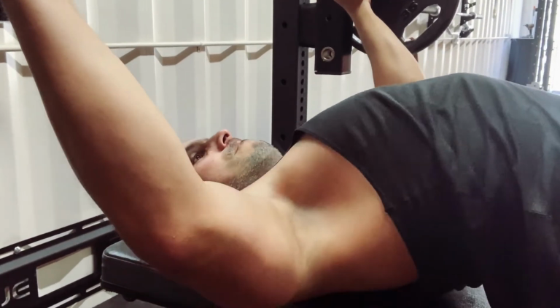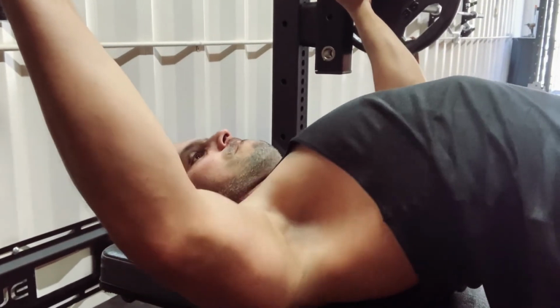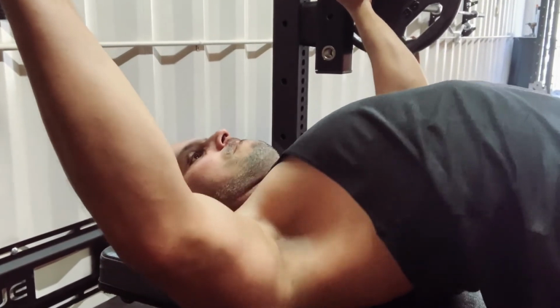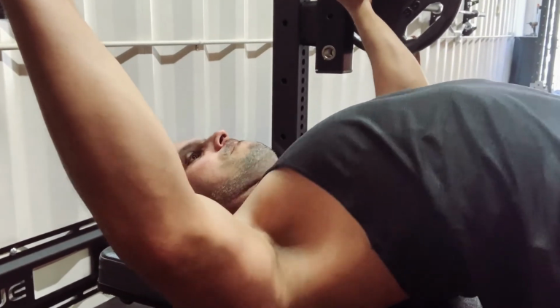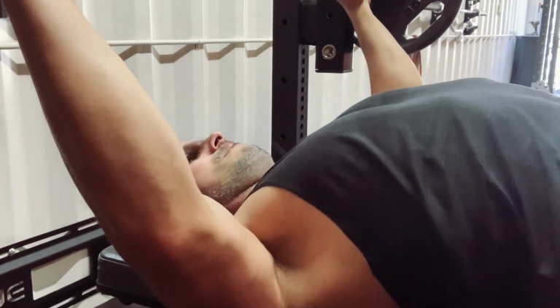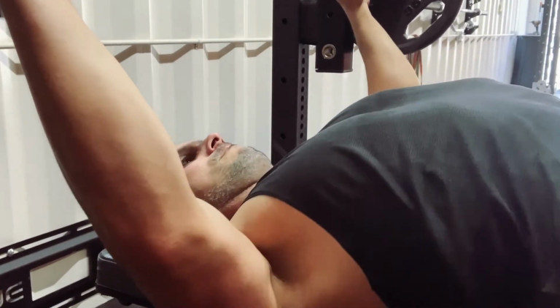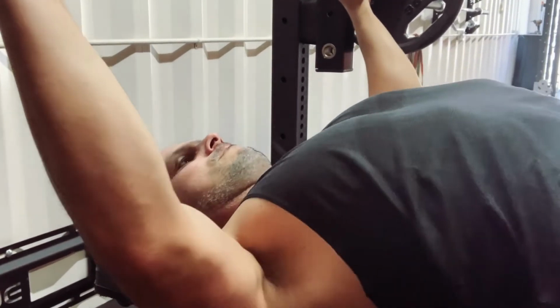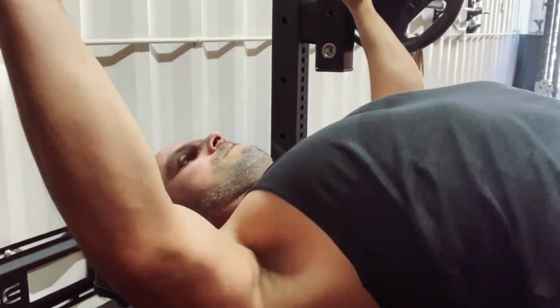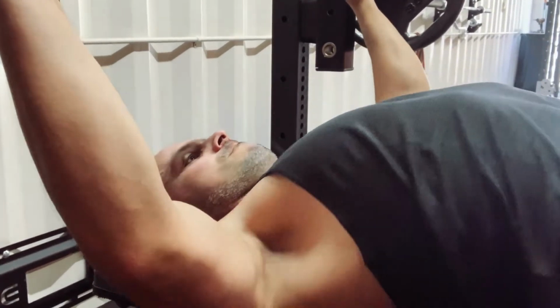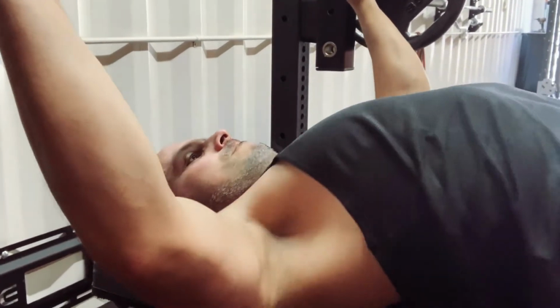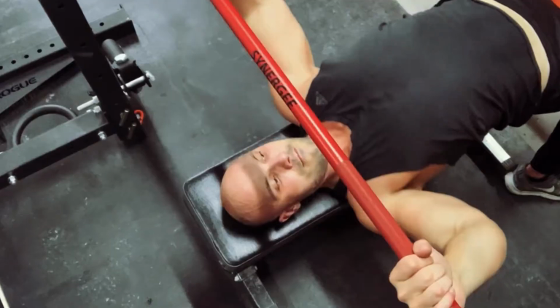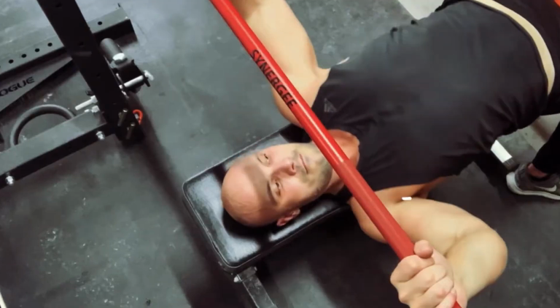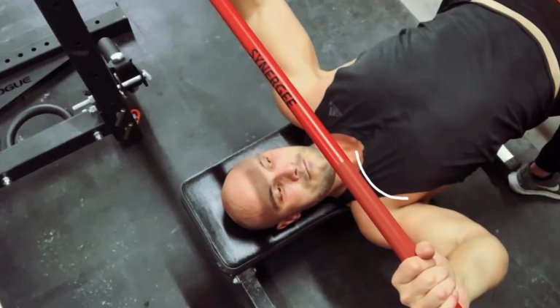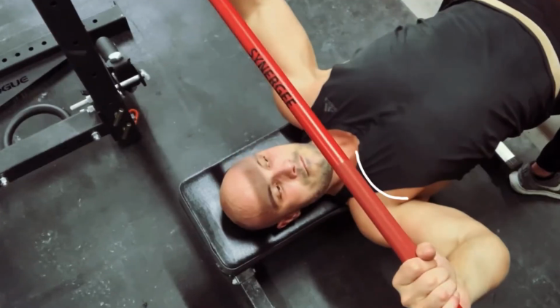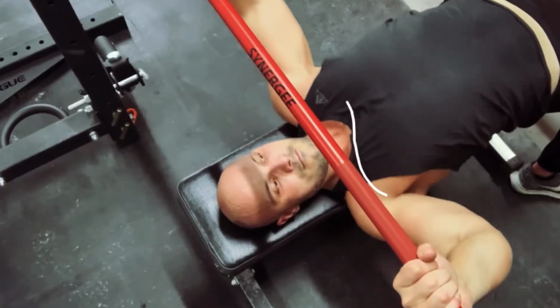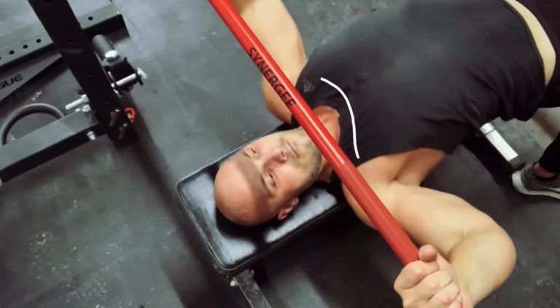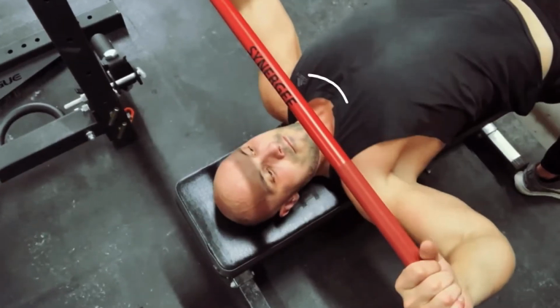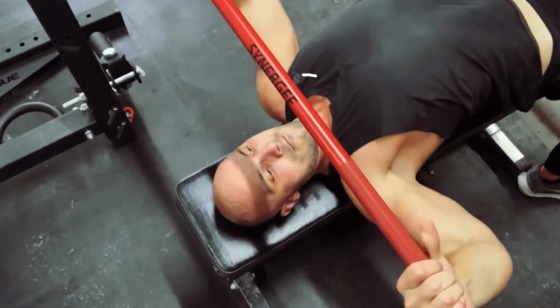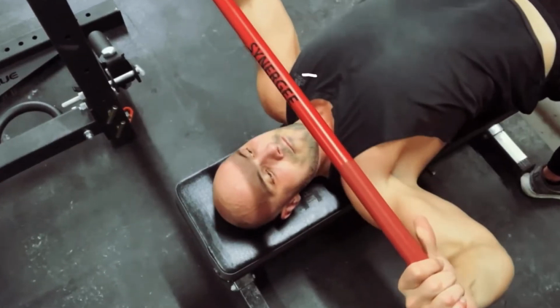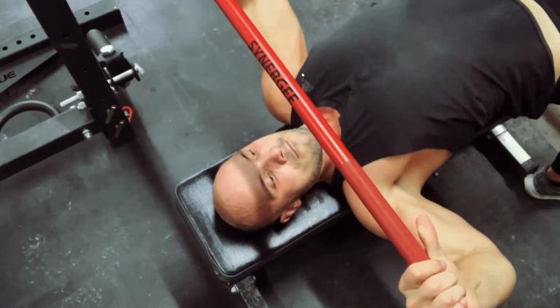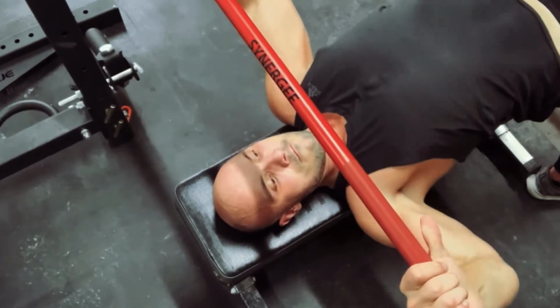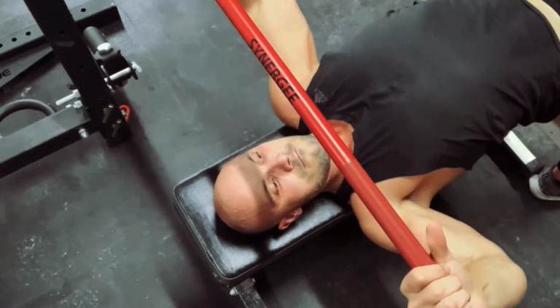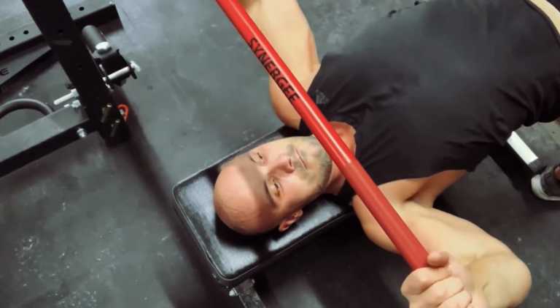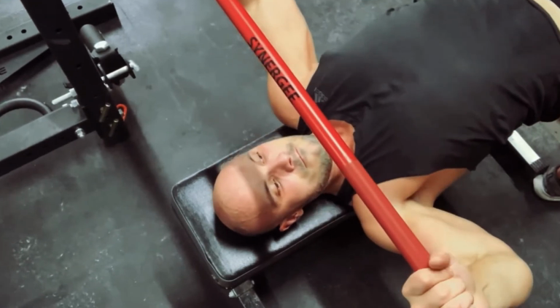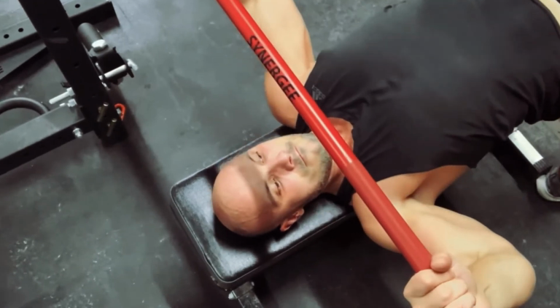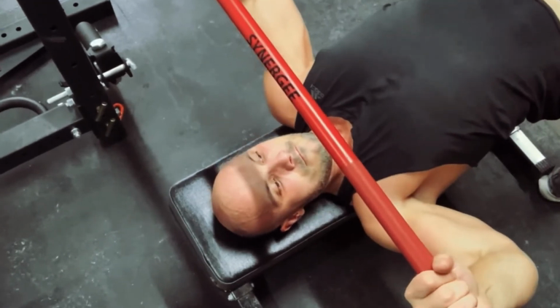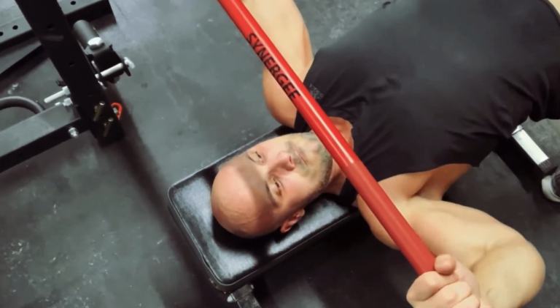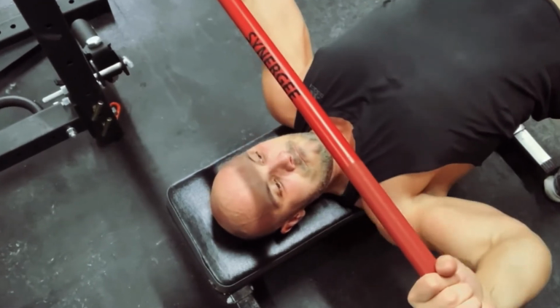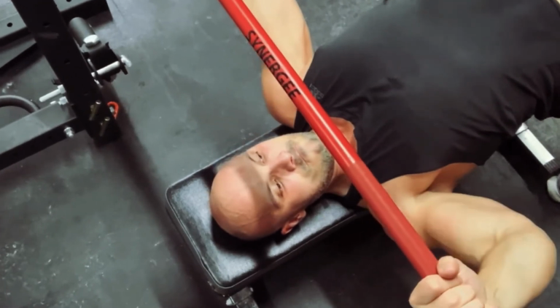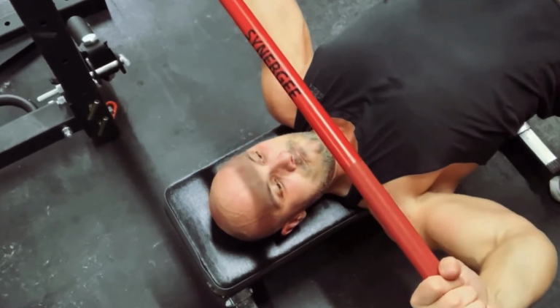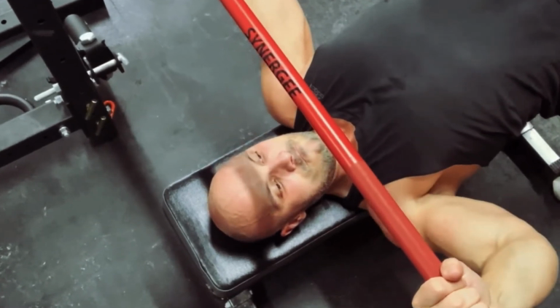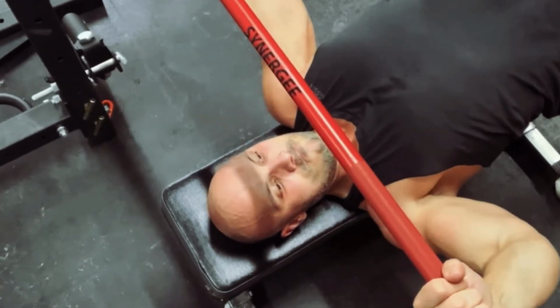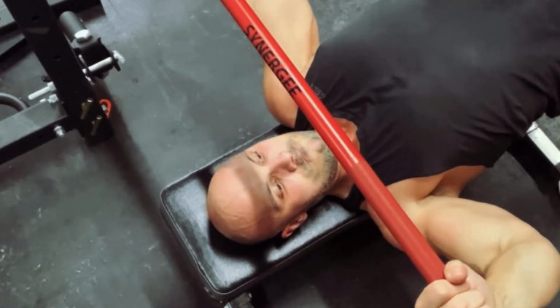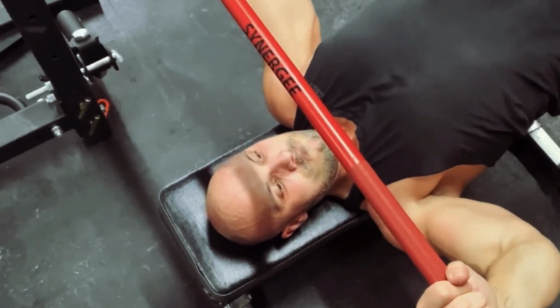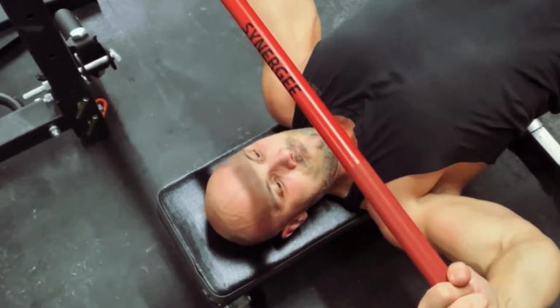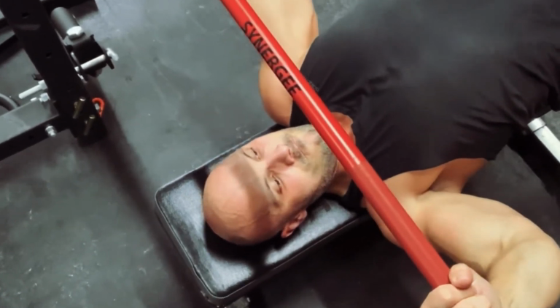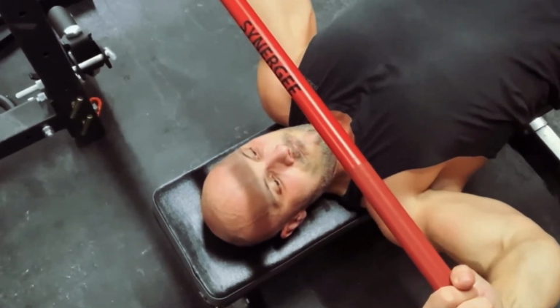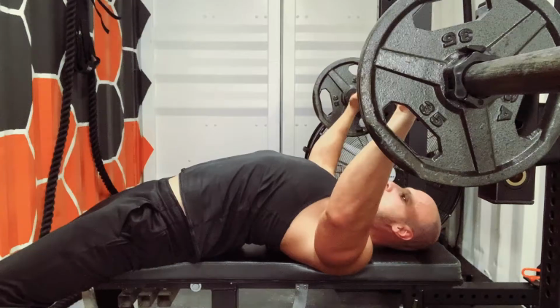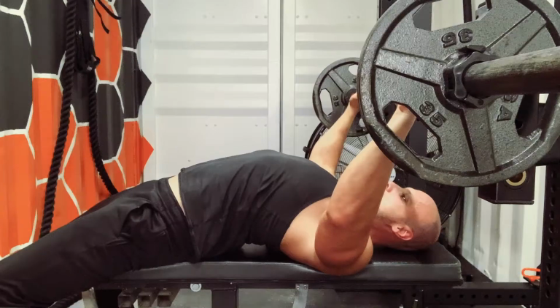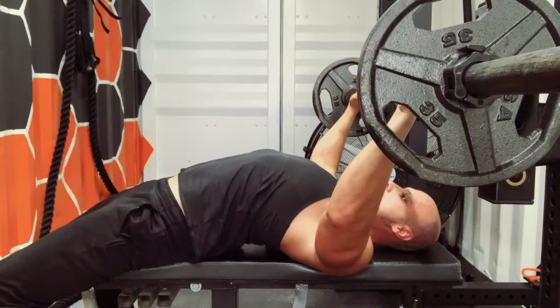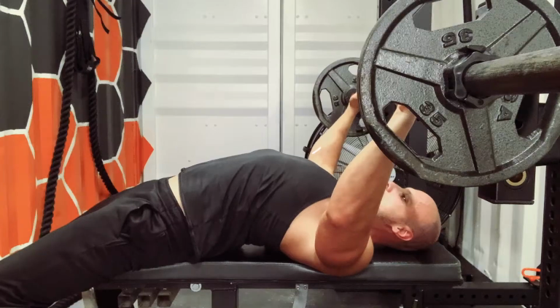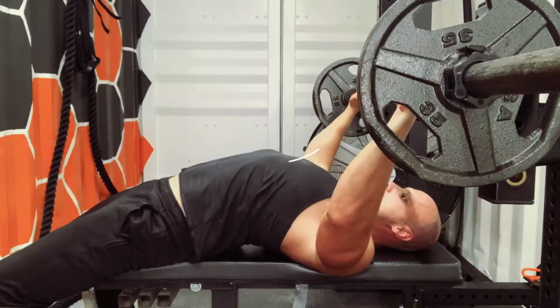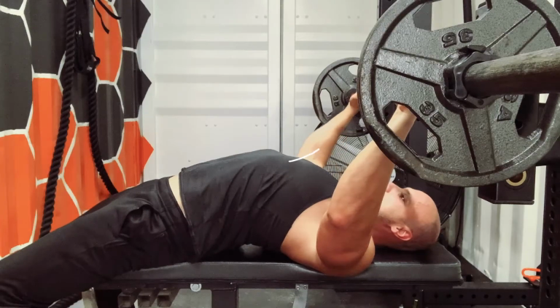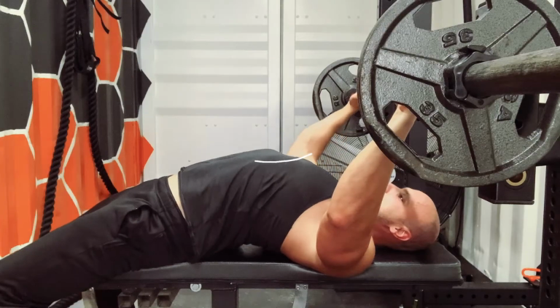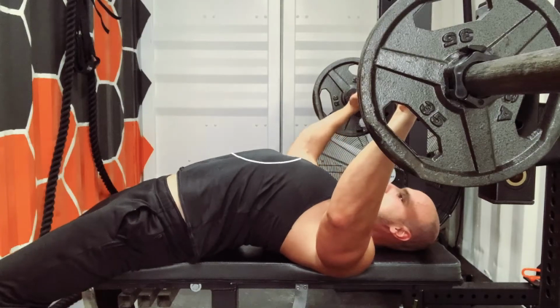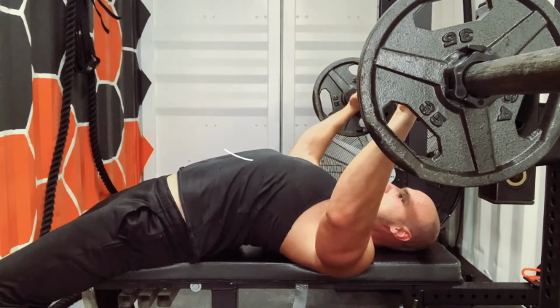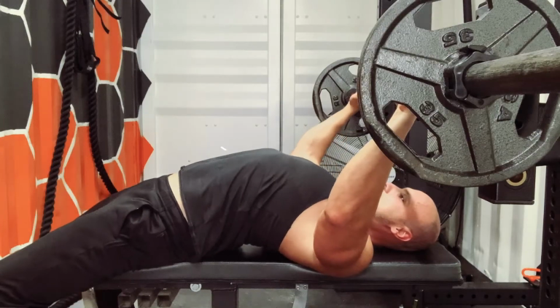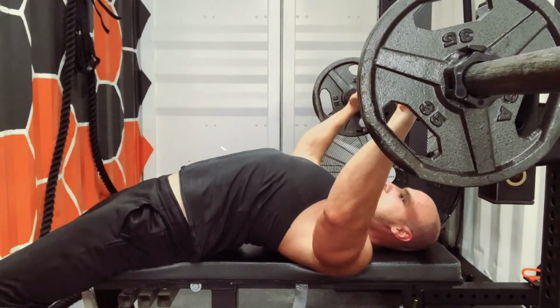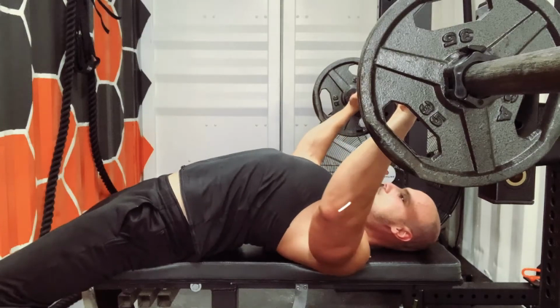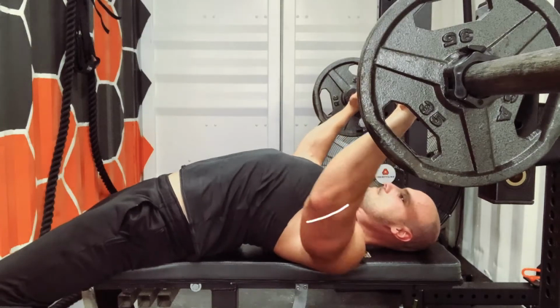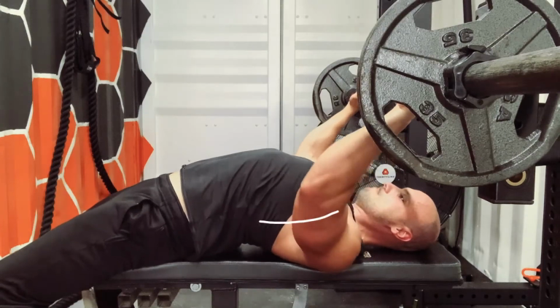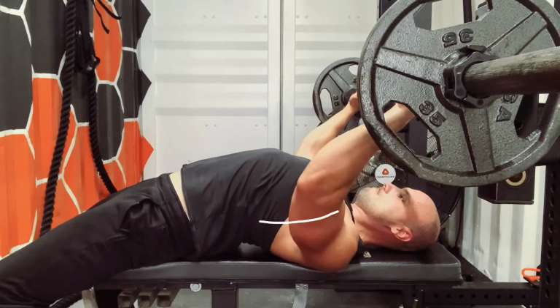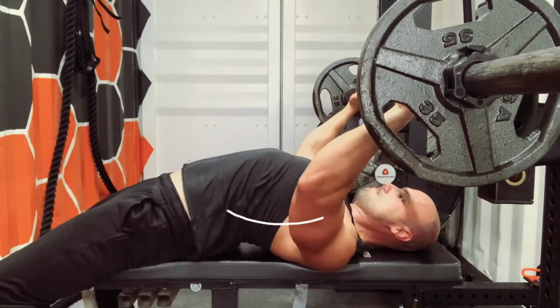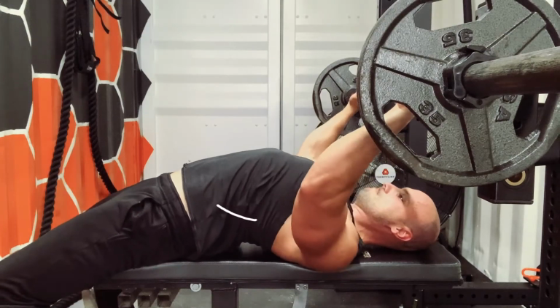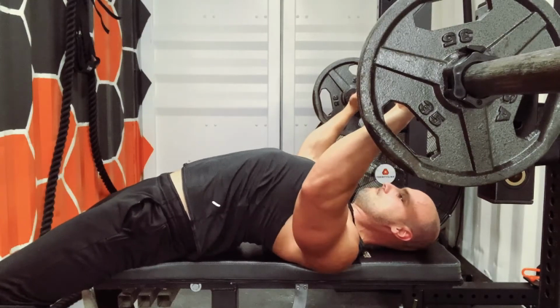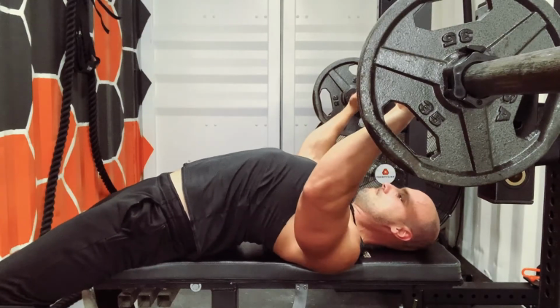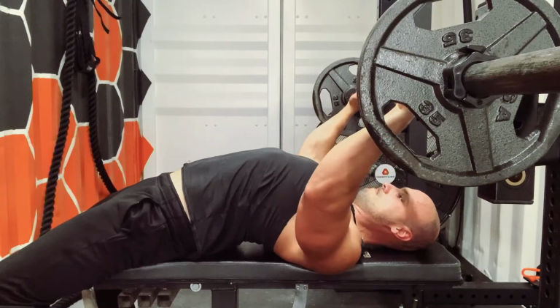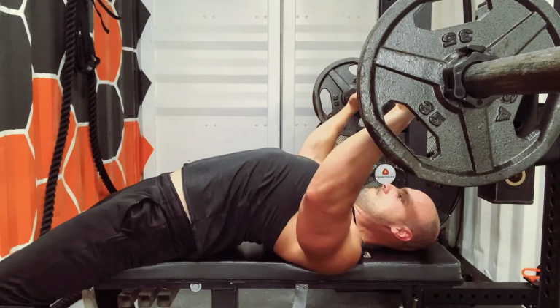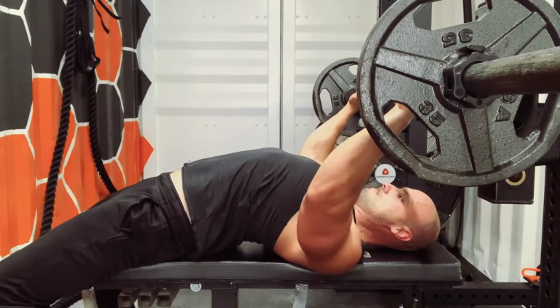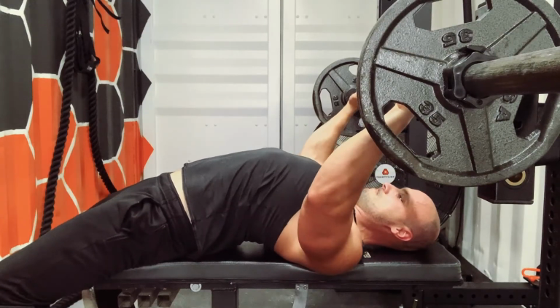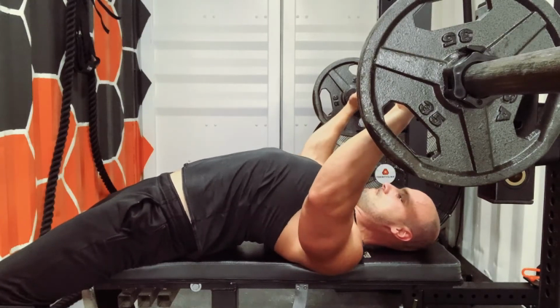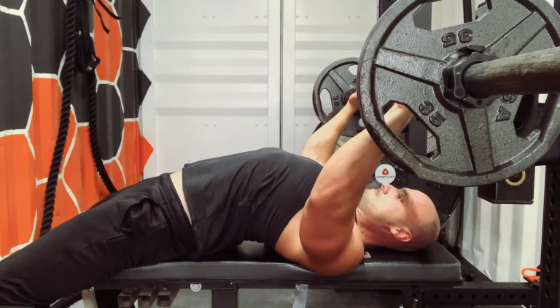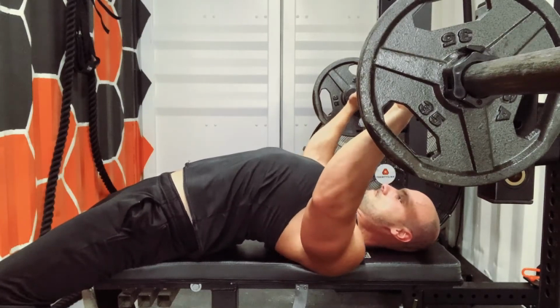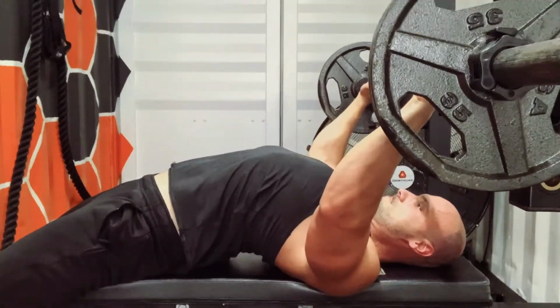Walk your shoulders in so they're firmly supported by the pad, pulled back and locked in. One last adjustment: take the pressure off the shoulders by pulling your elbows down just a pinch and engaging your lats.